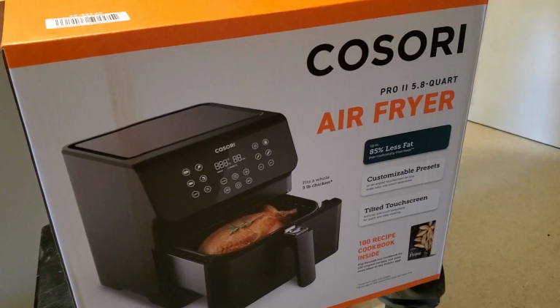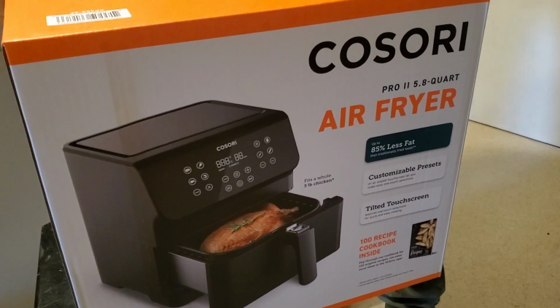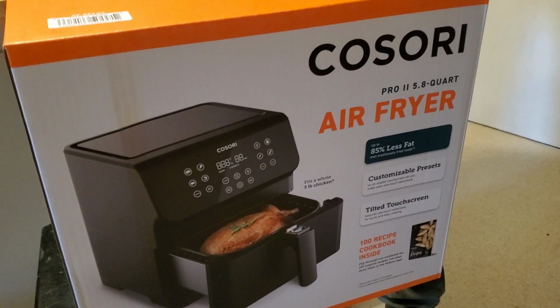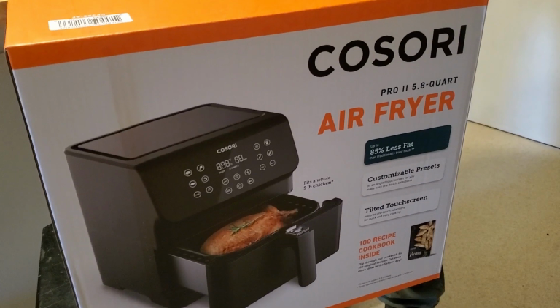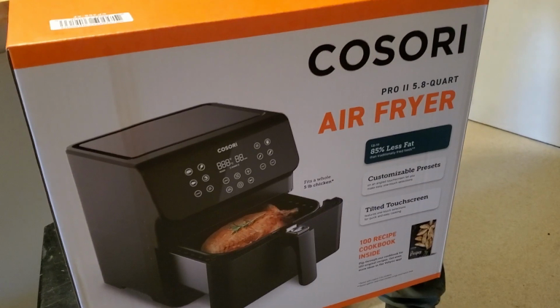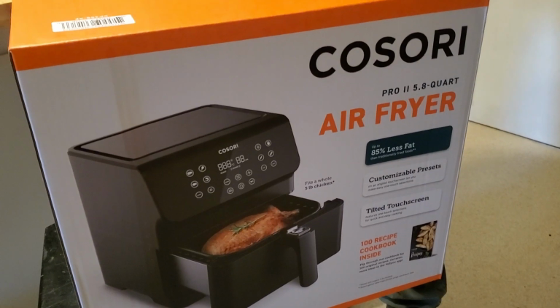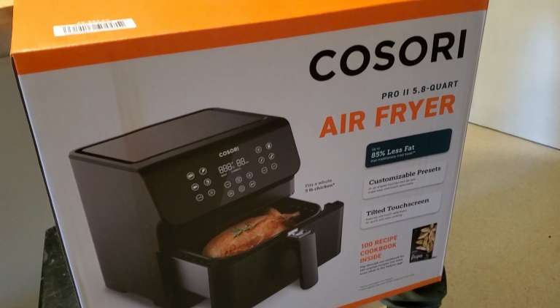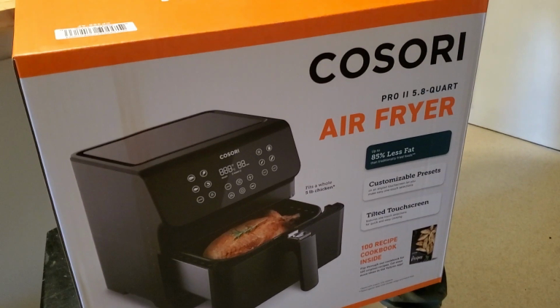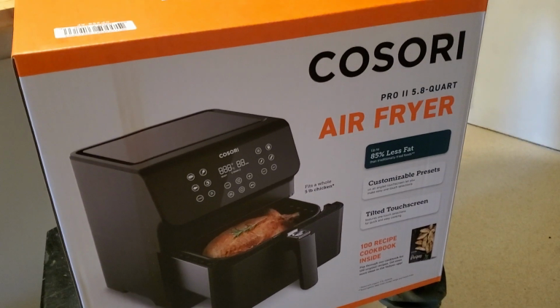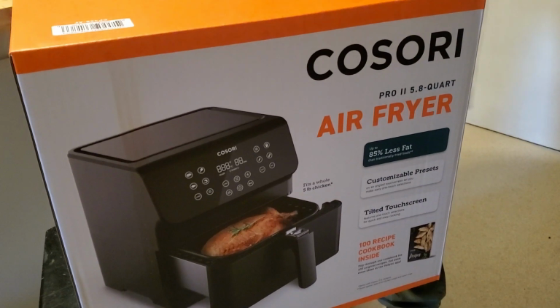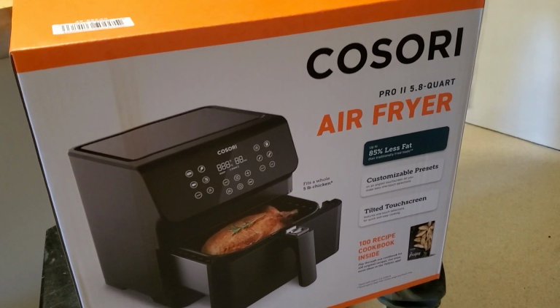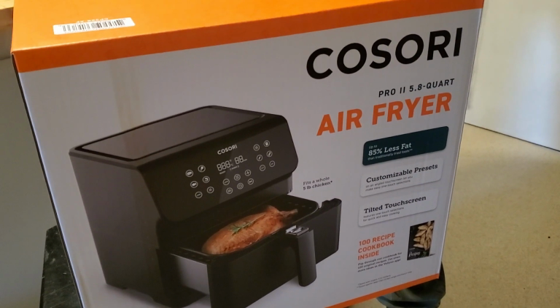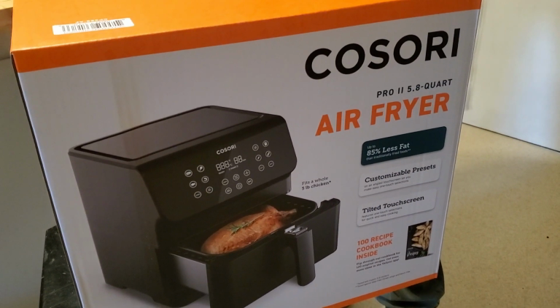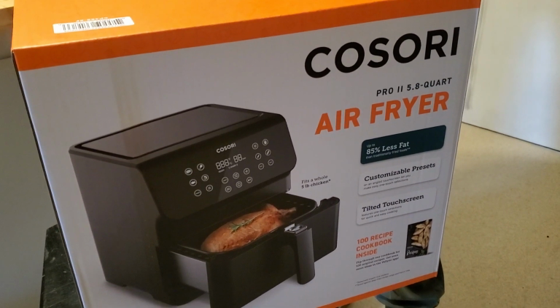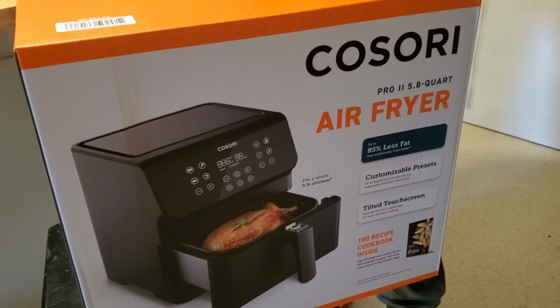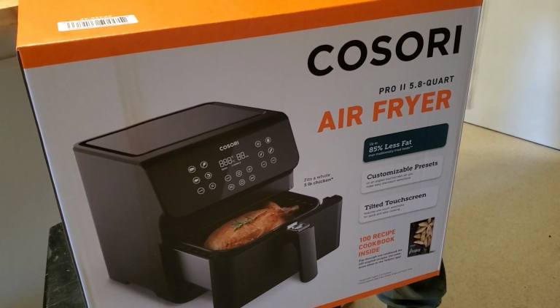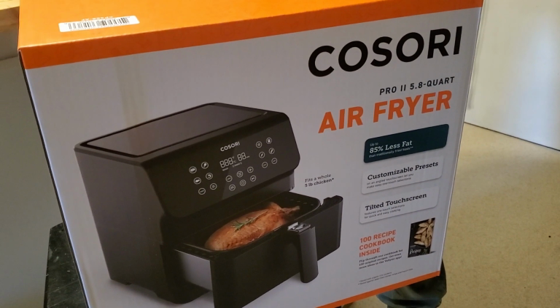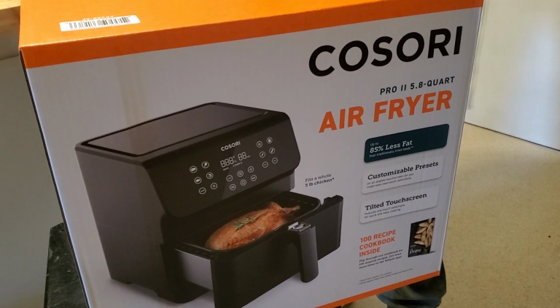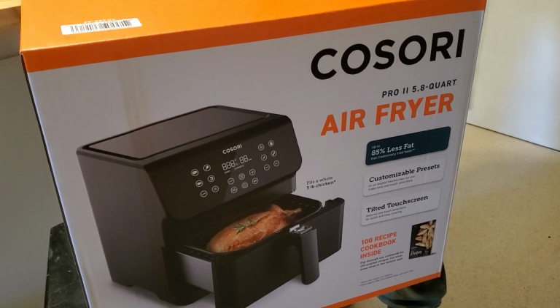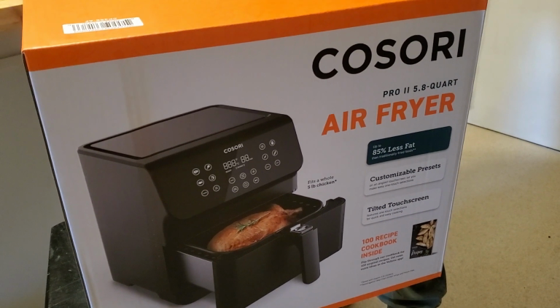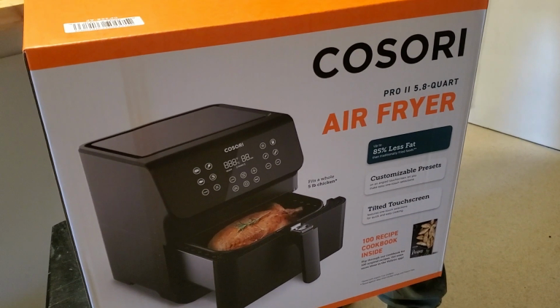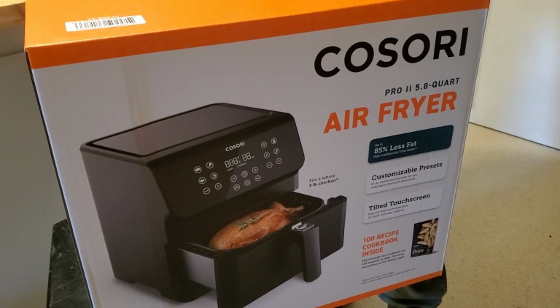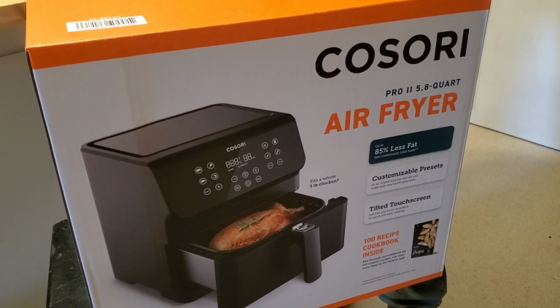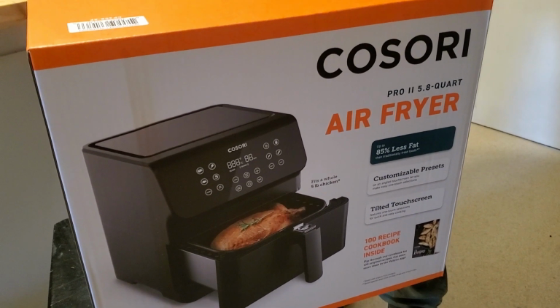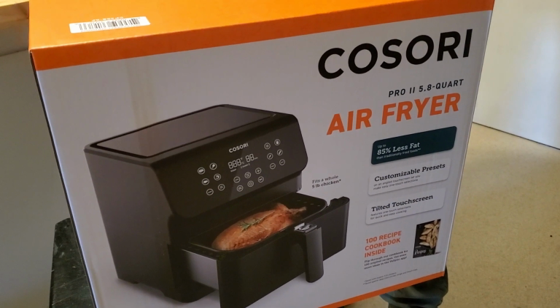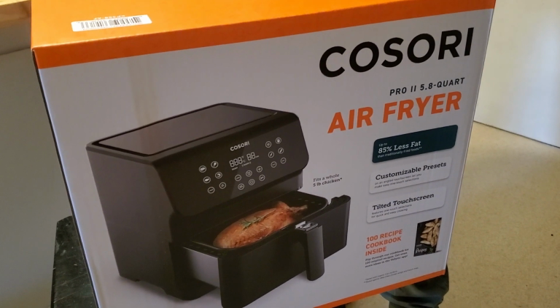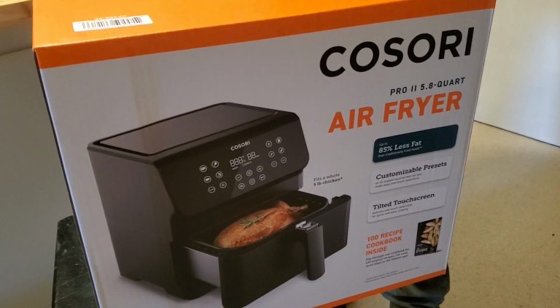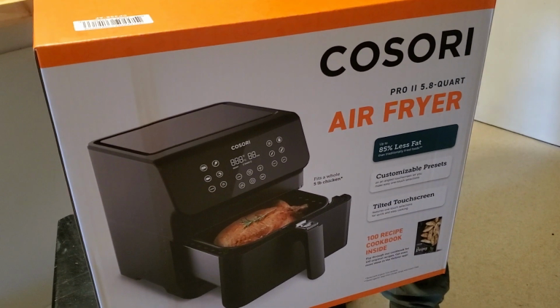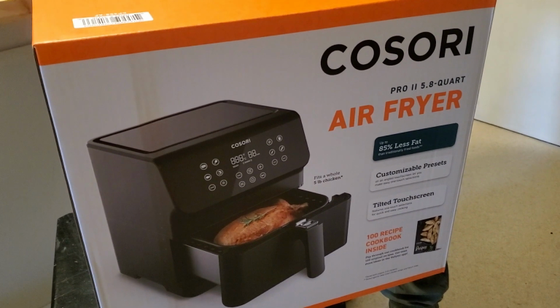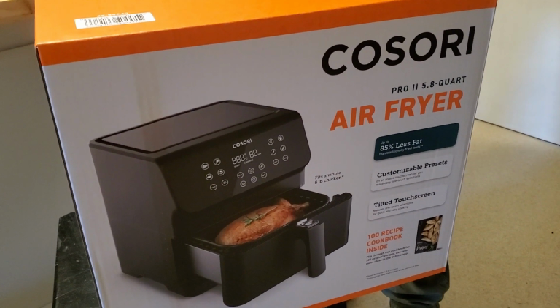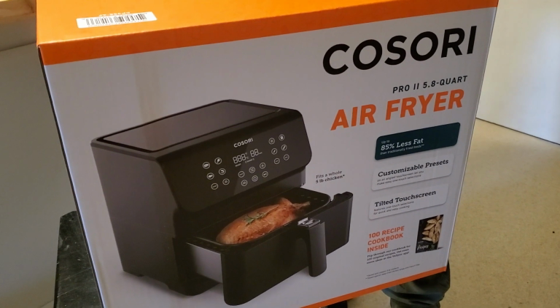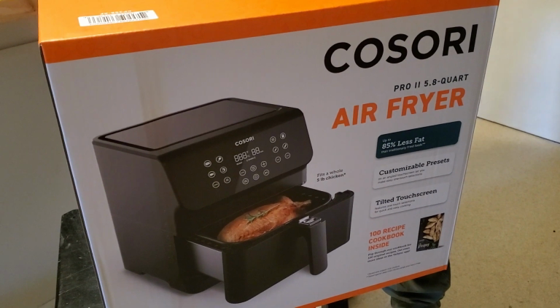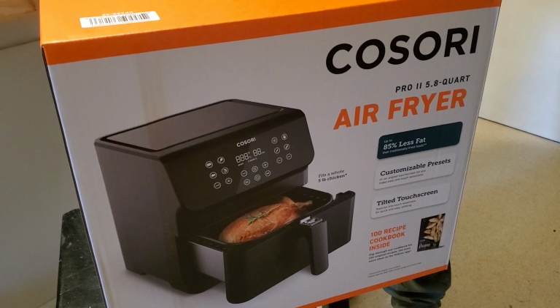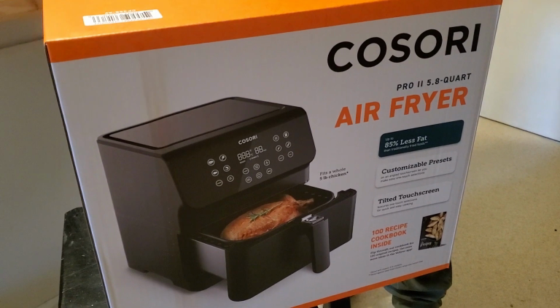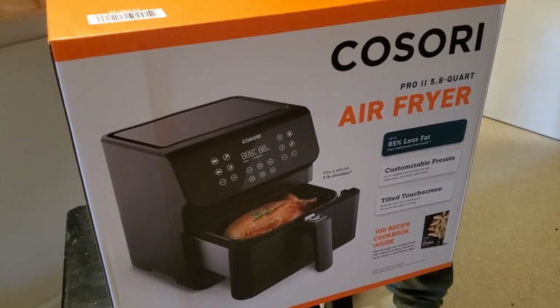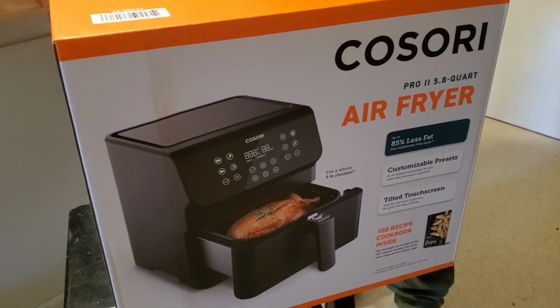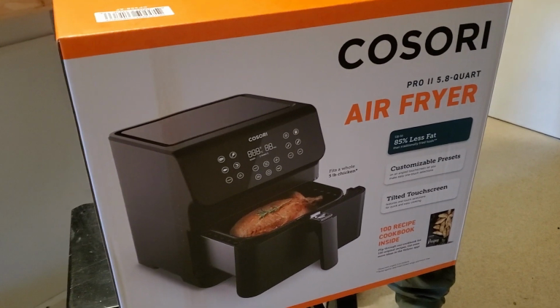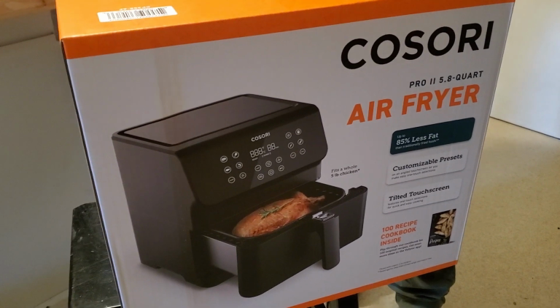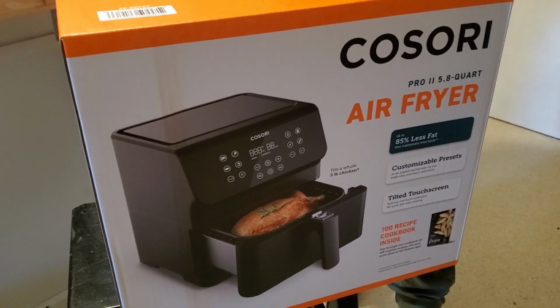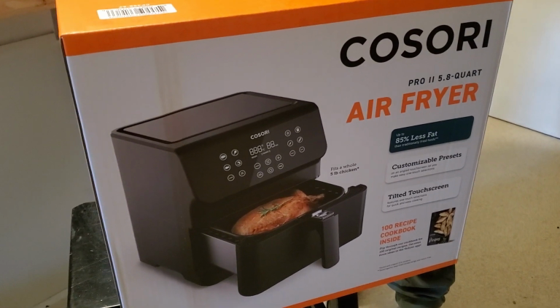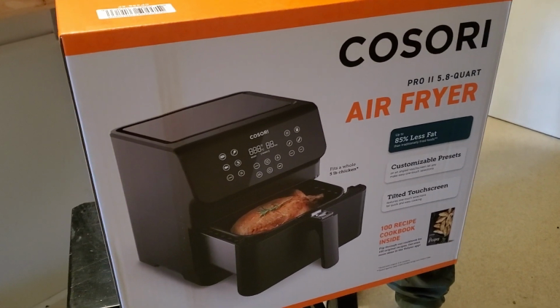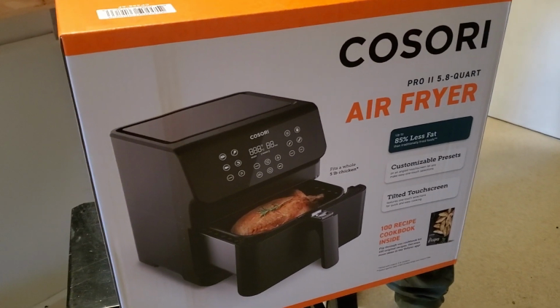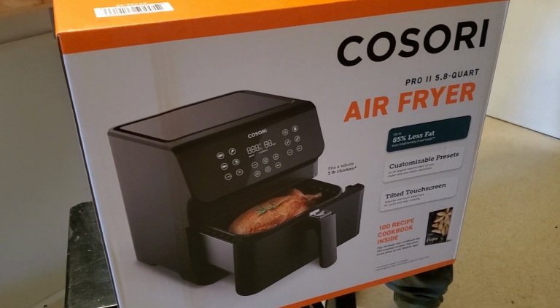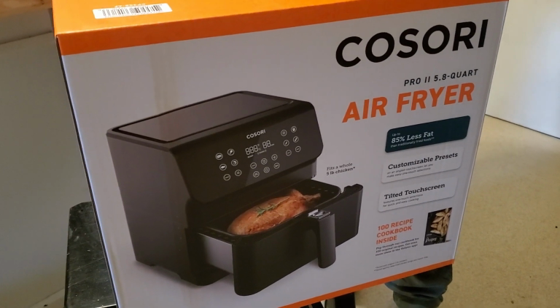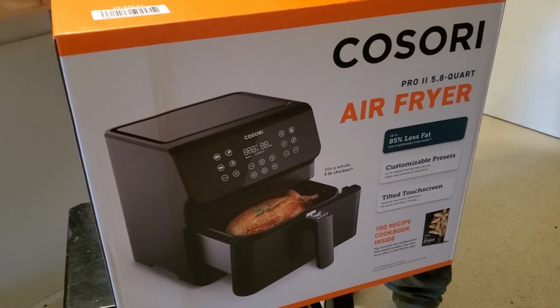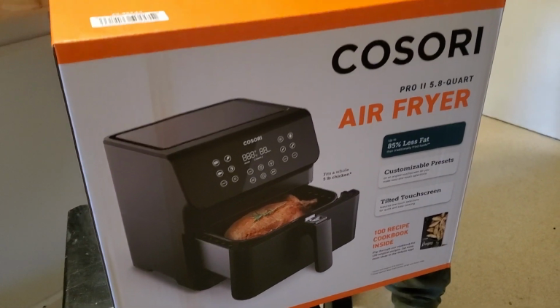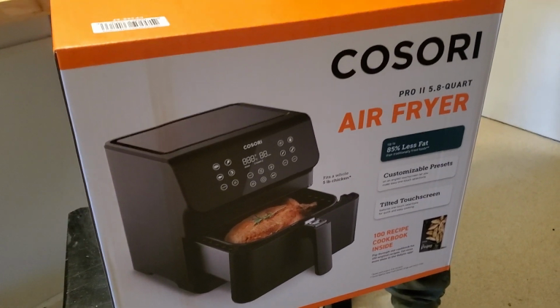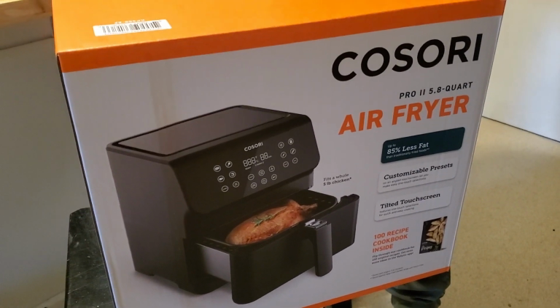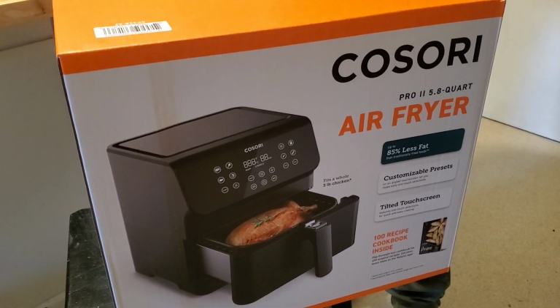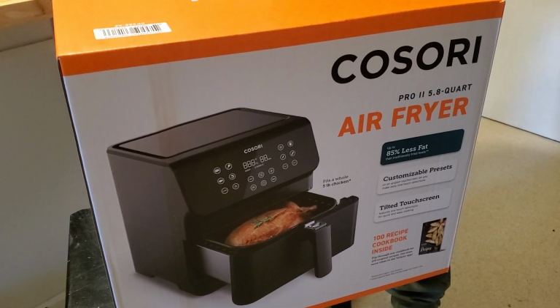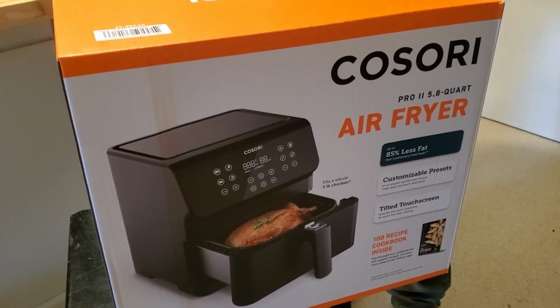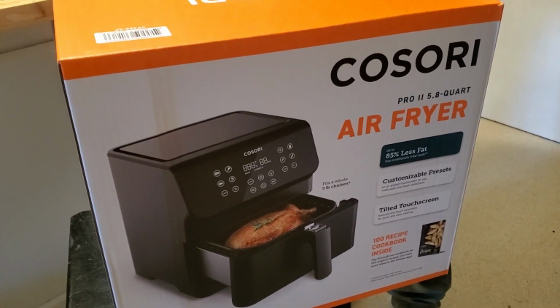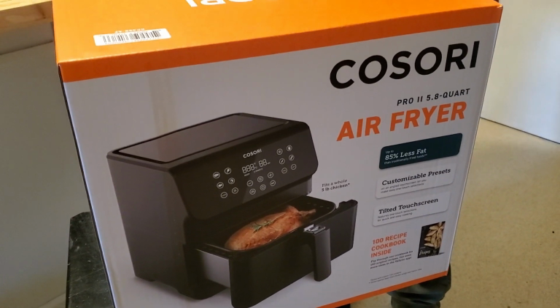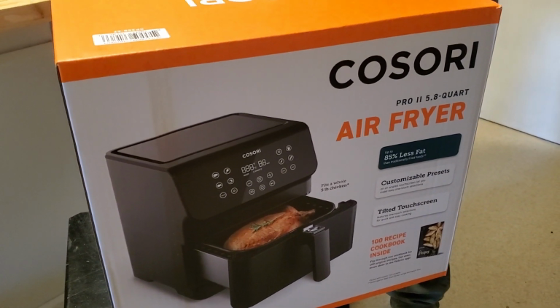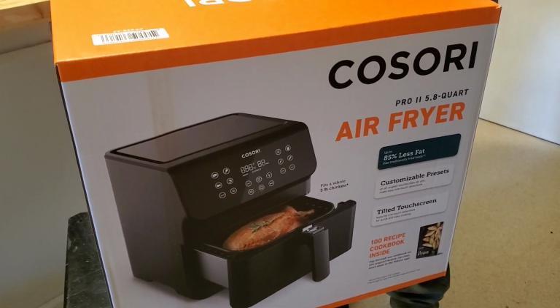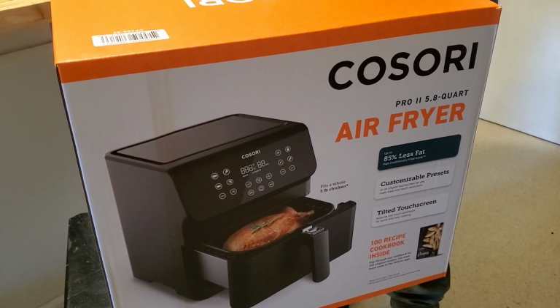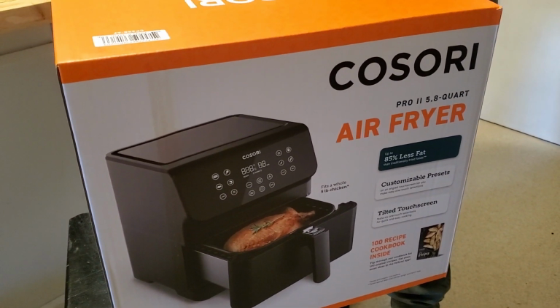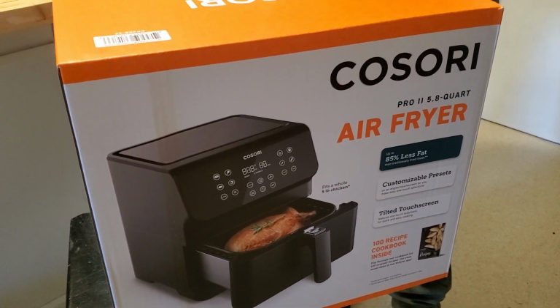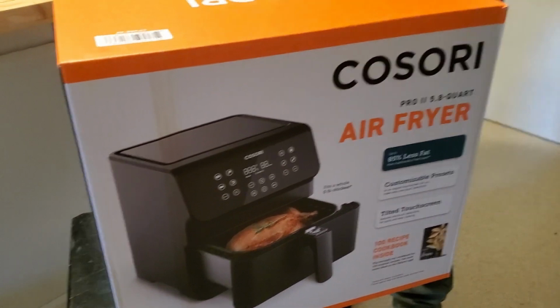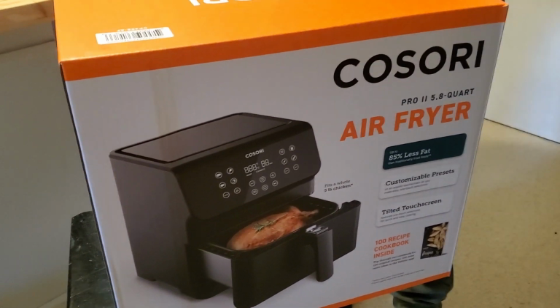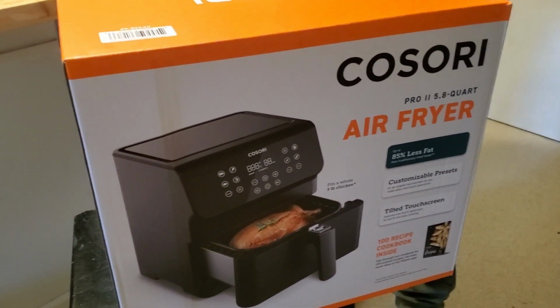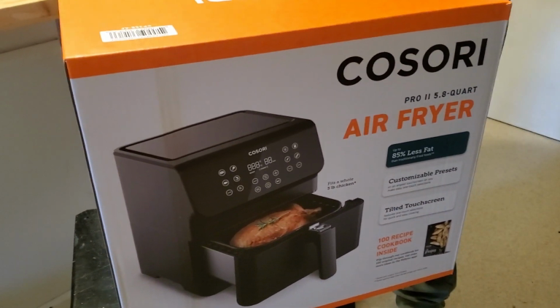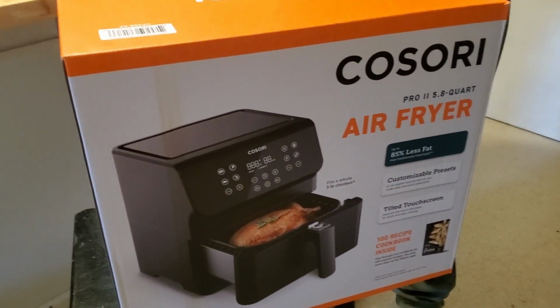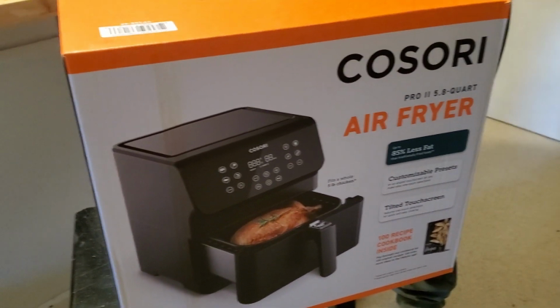So our air fryer was on a shelf and it came flying off and shattered, so we're going to try the Kasori this time.